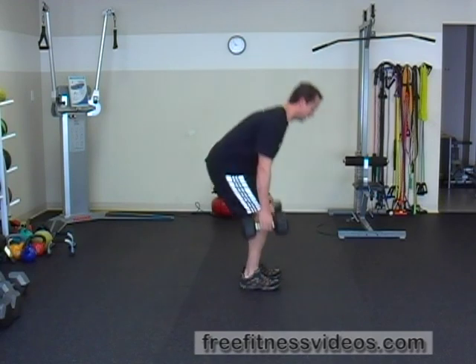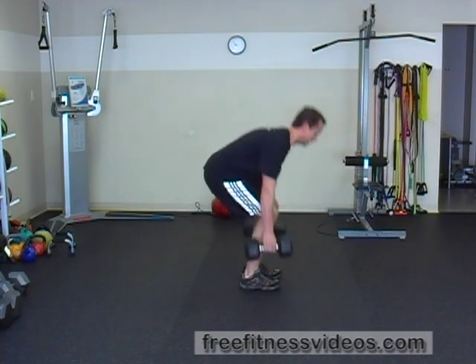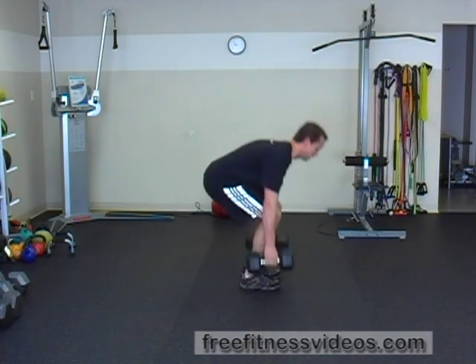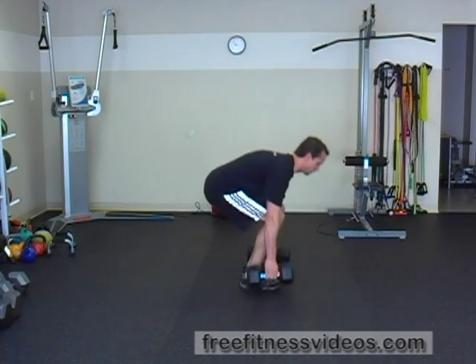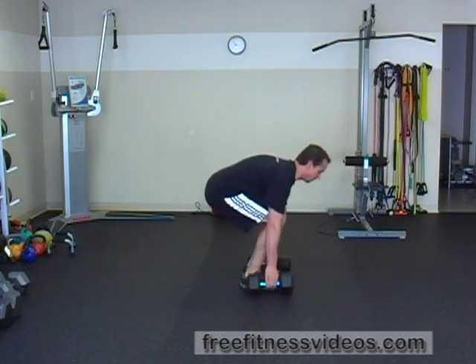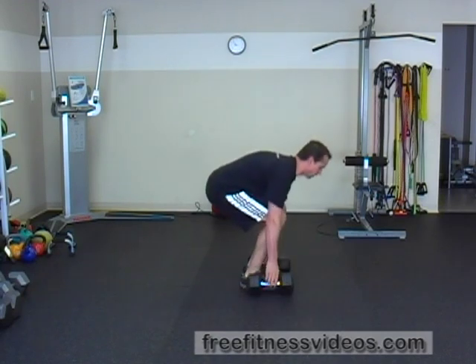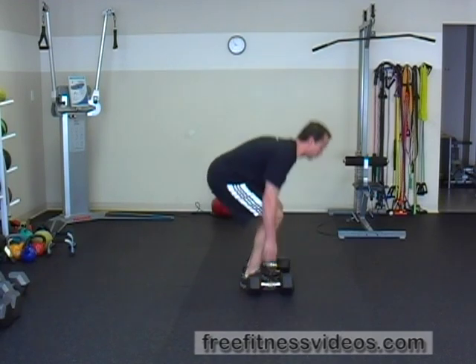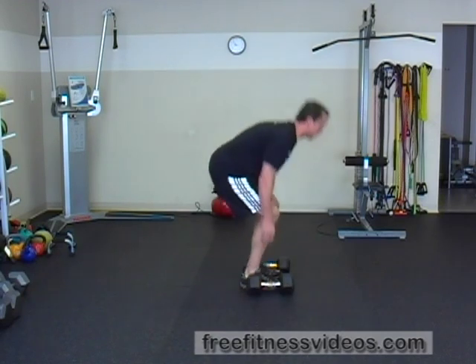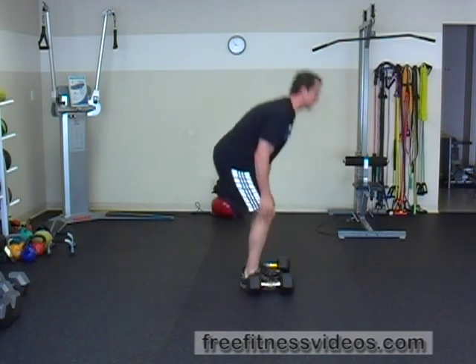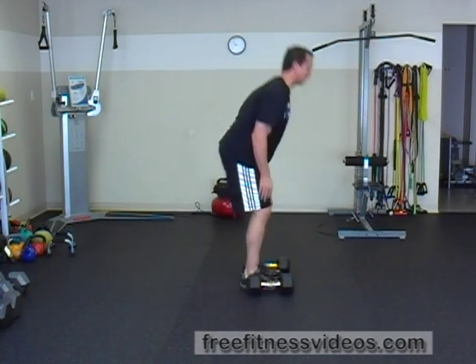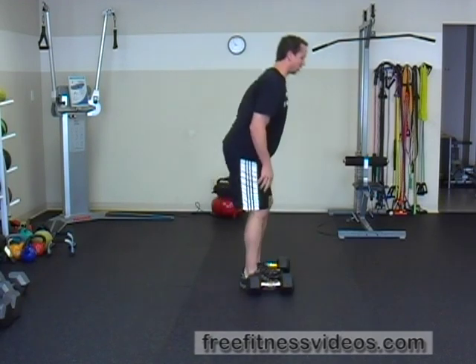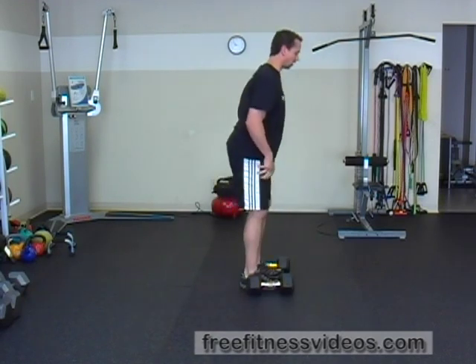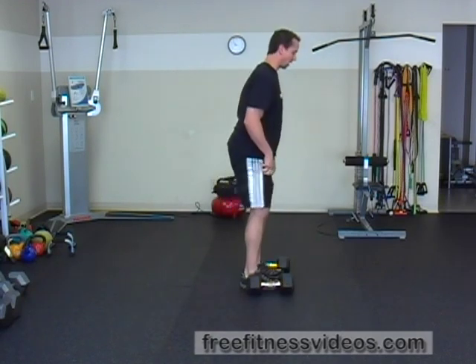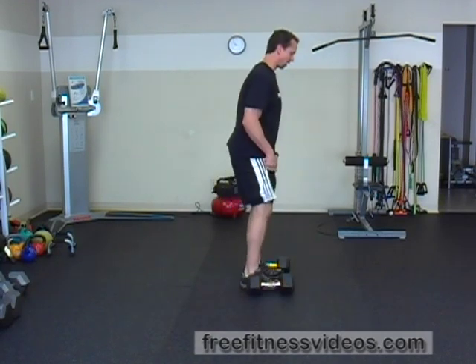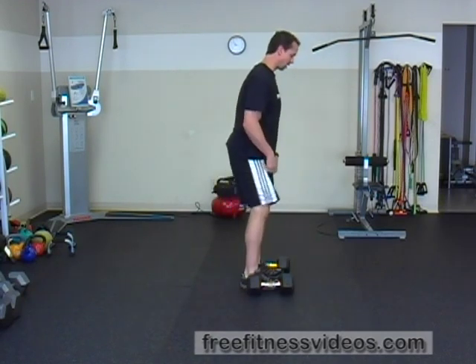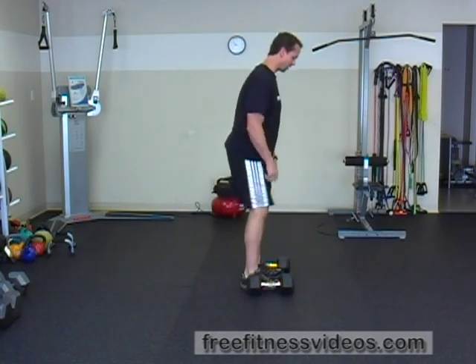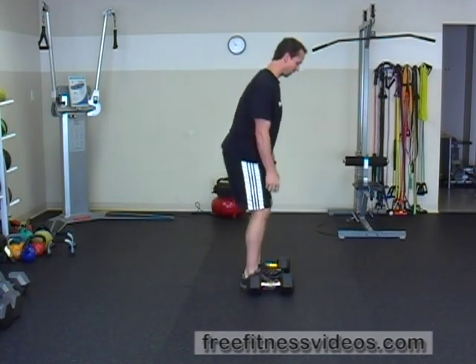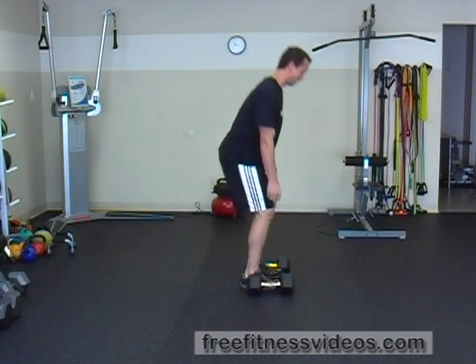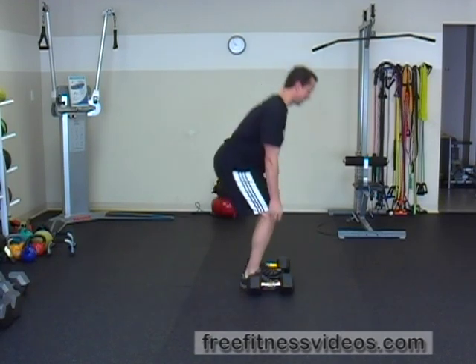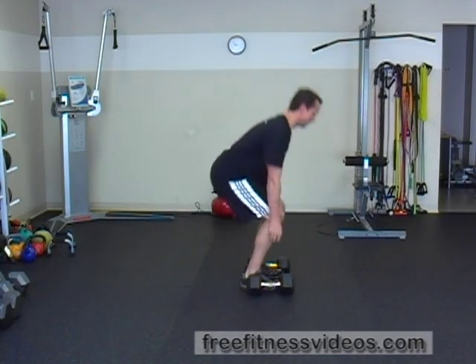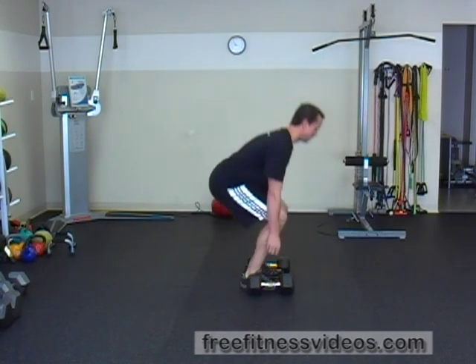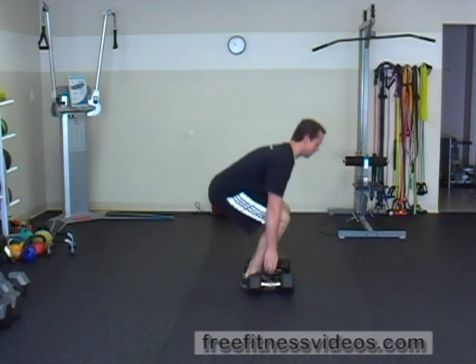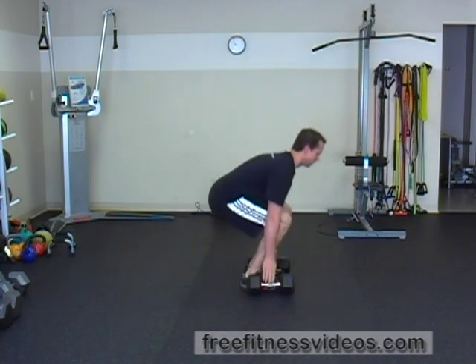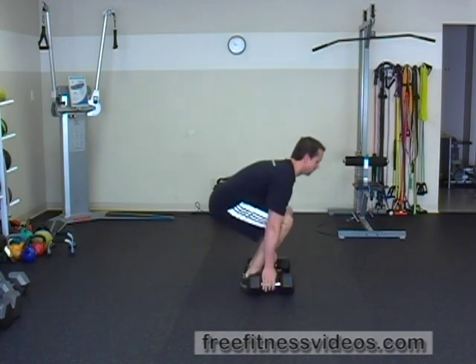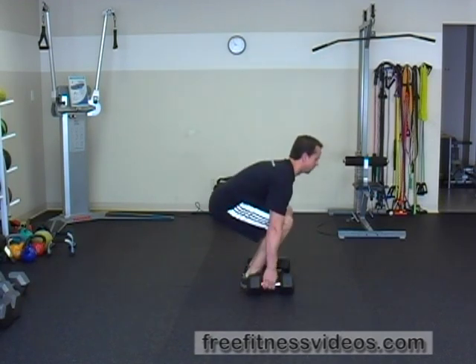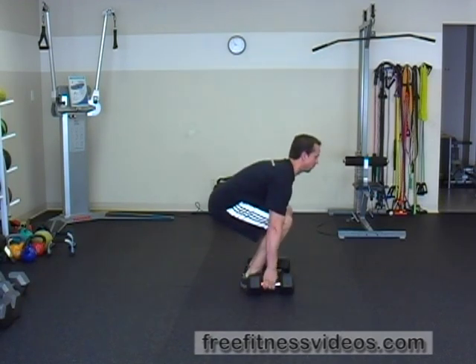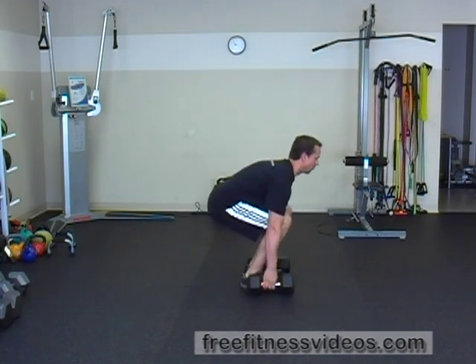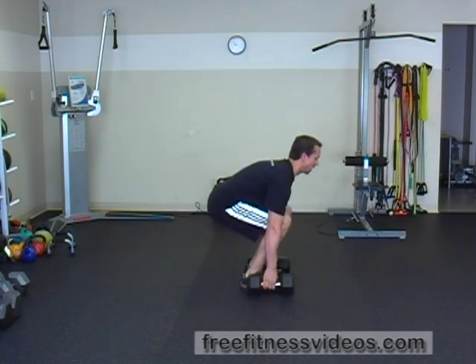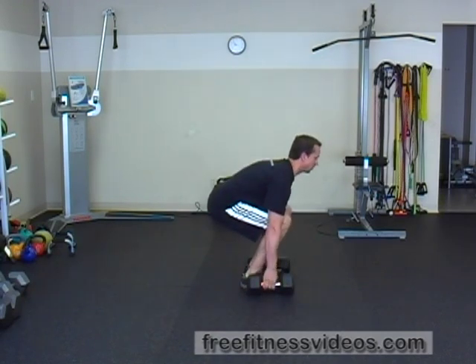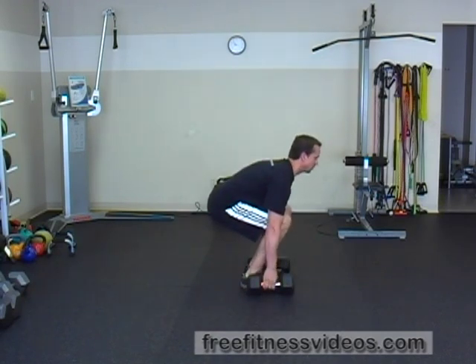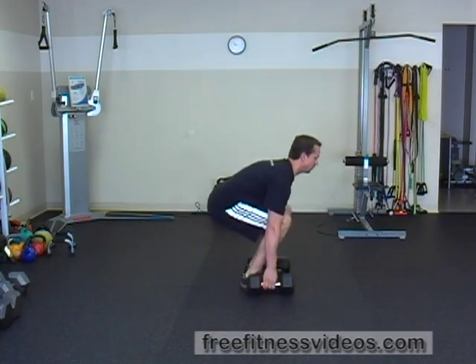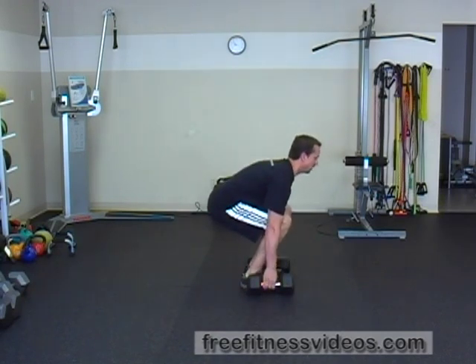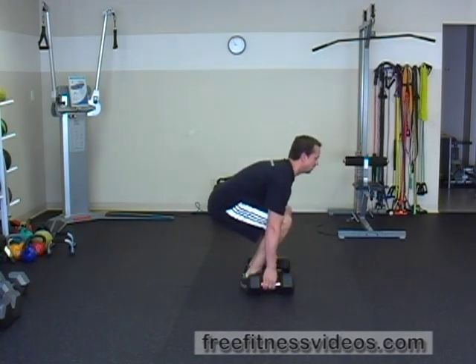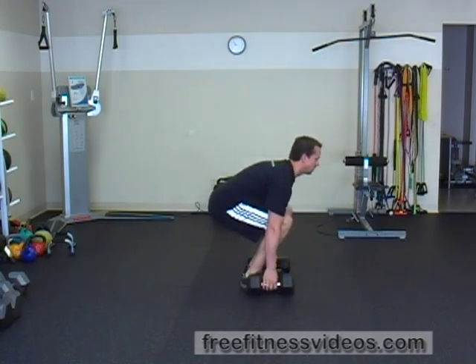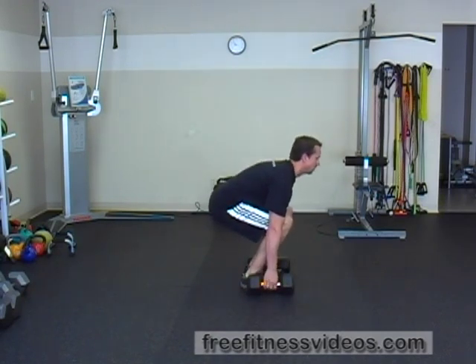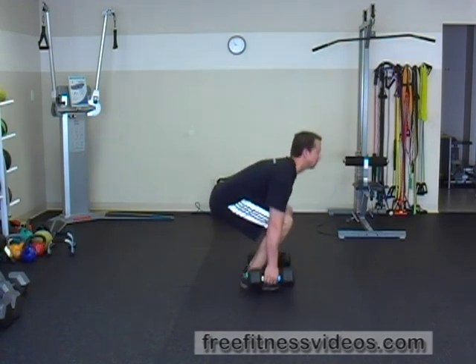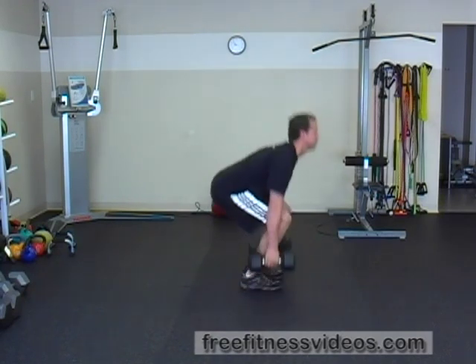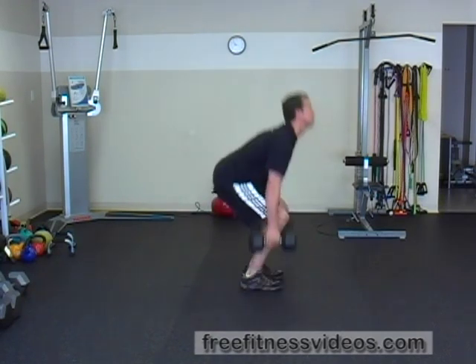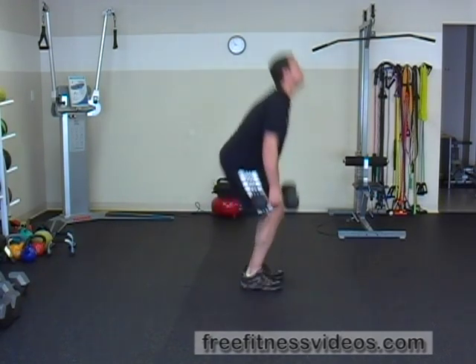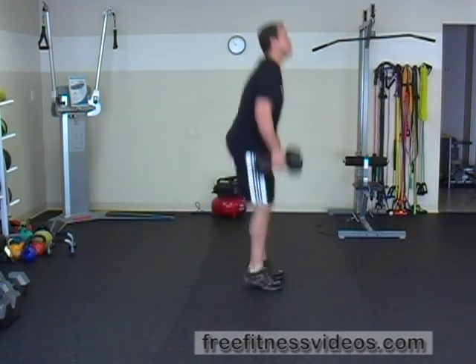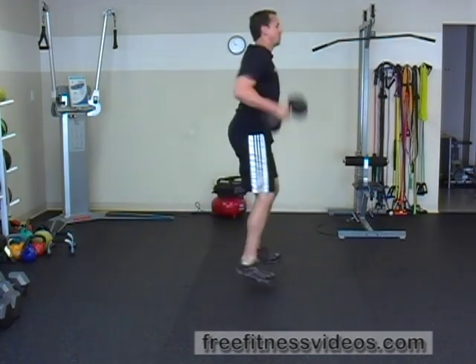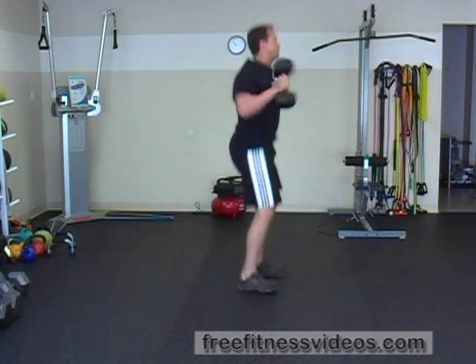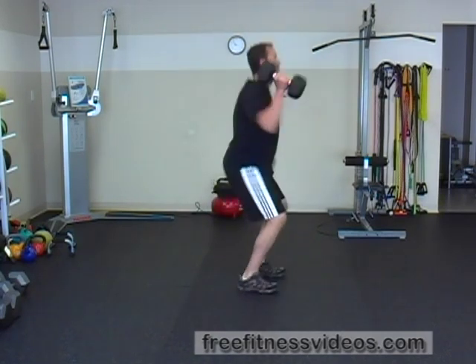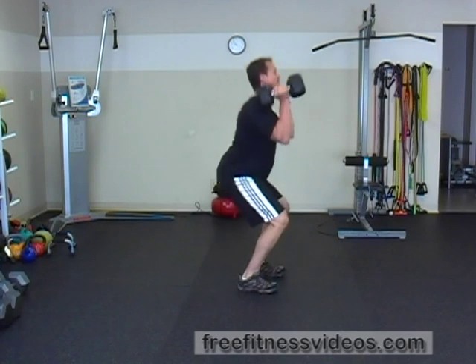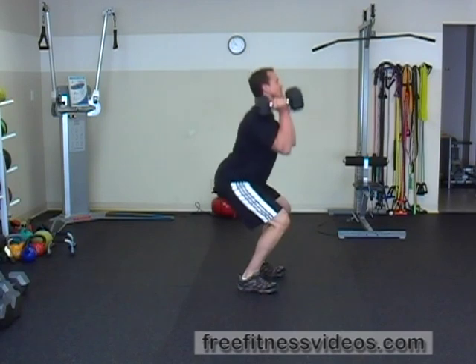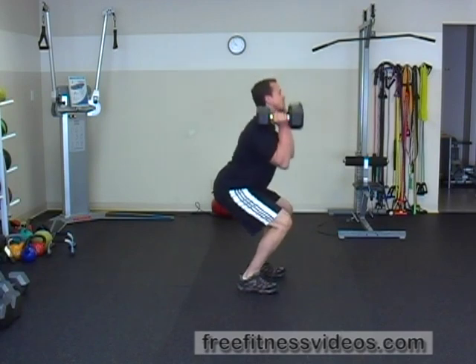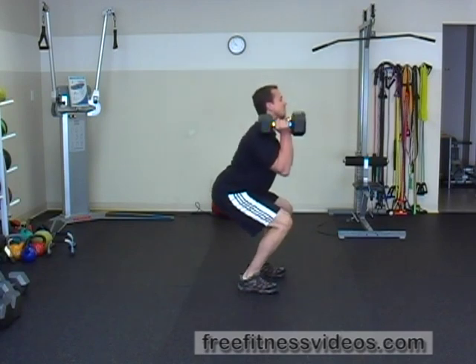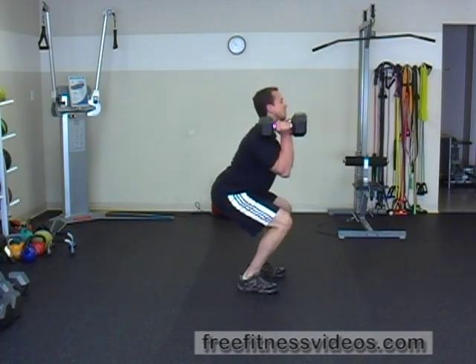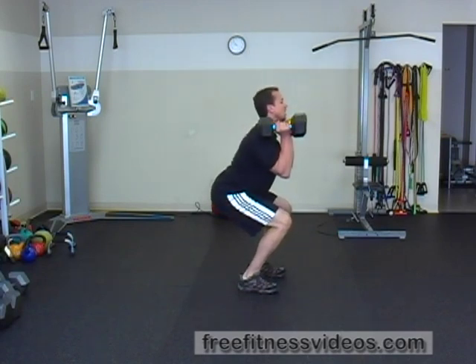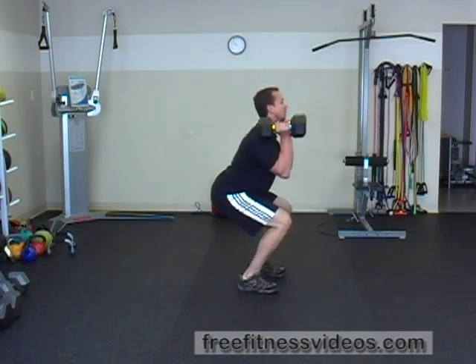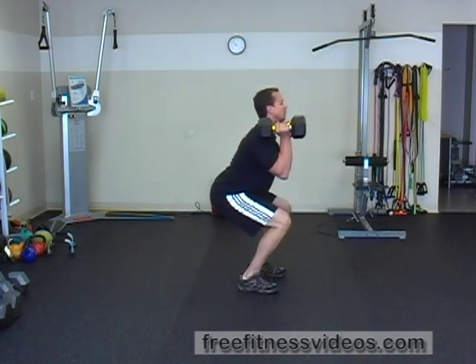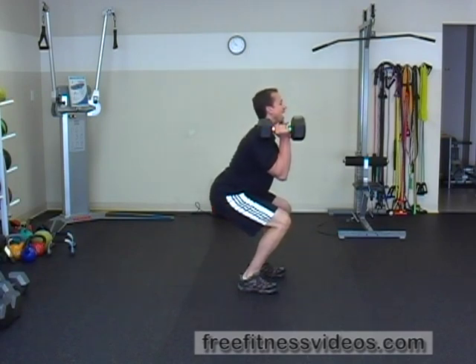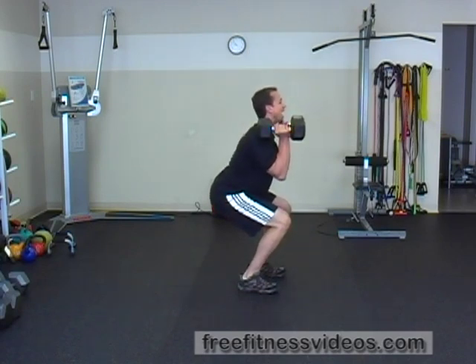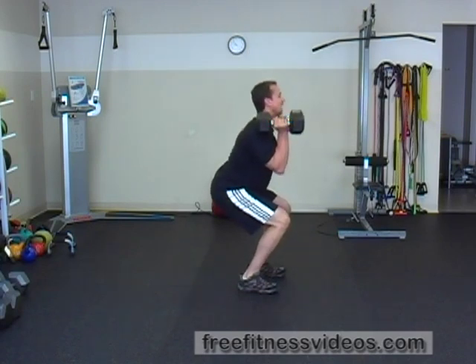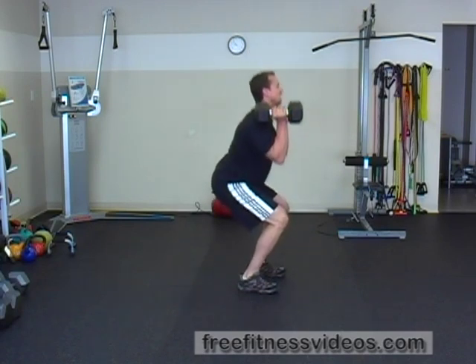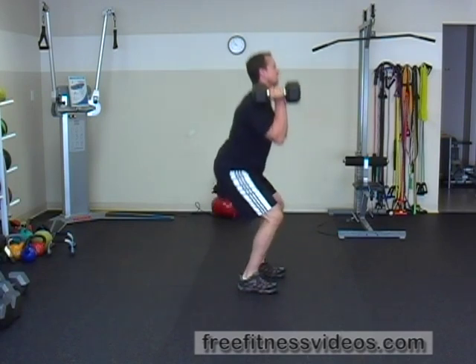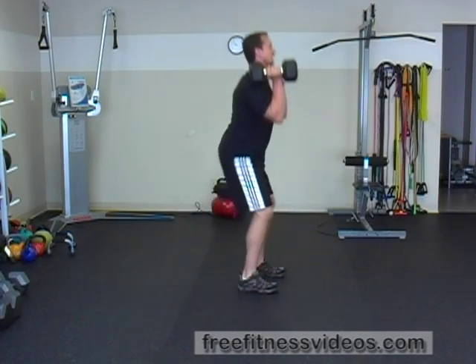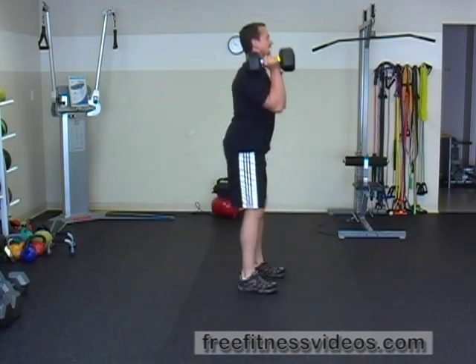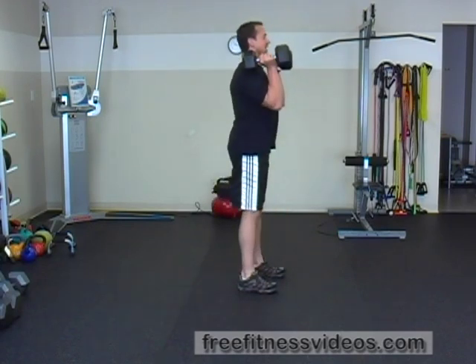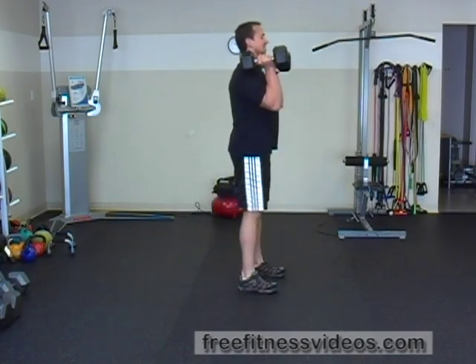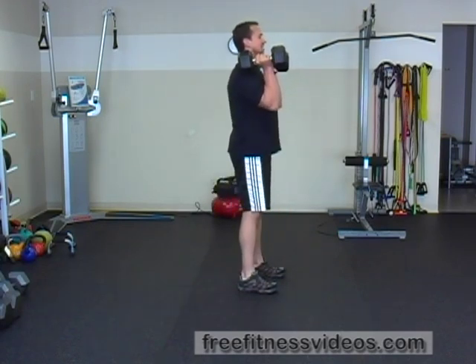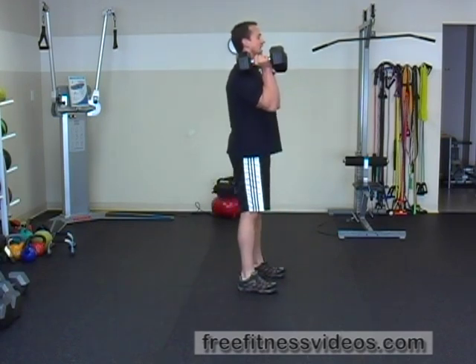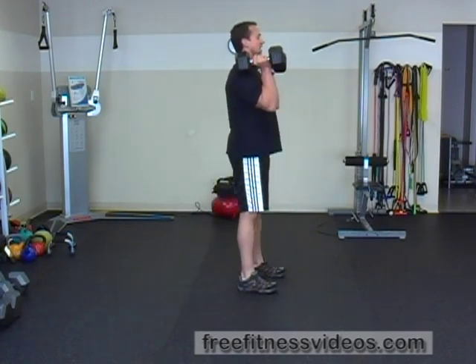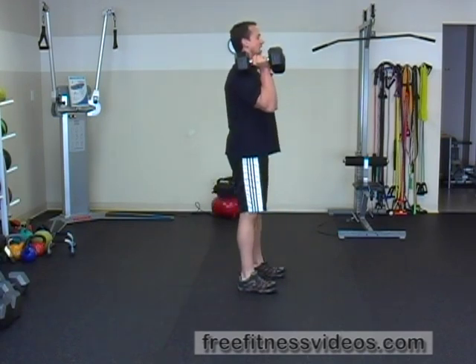So this is what it's going to look like at regular speed. Hips back and then stand up.